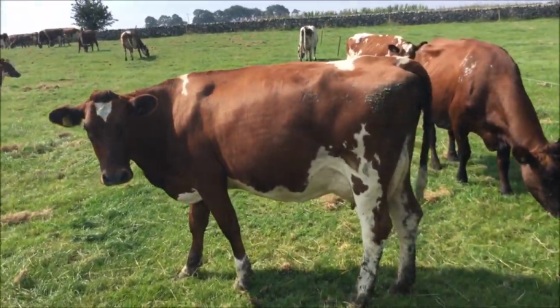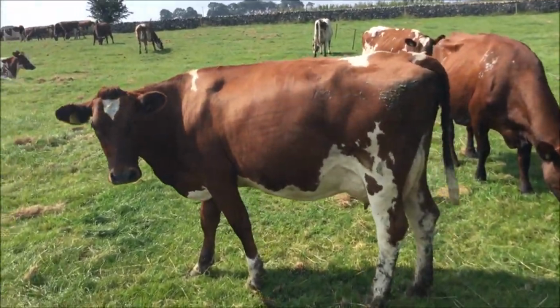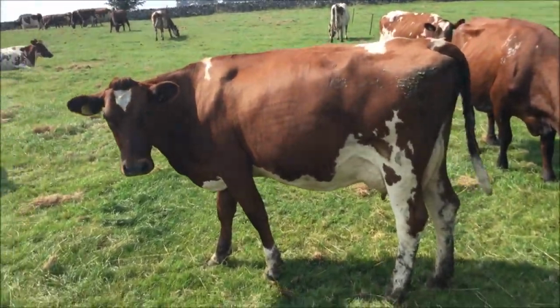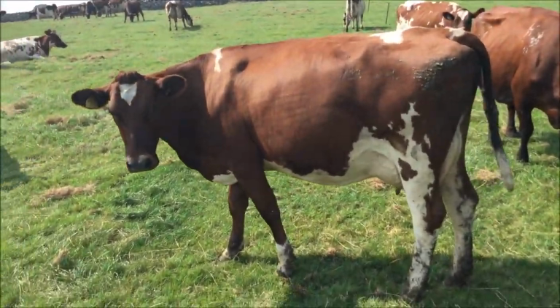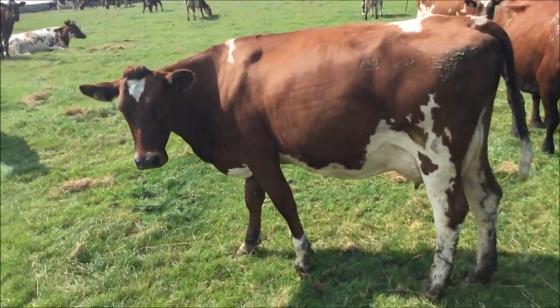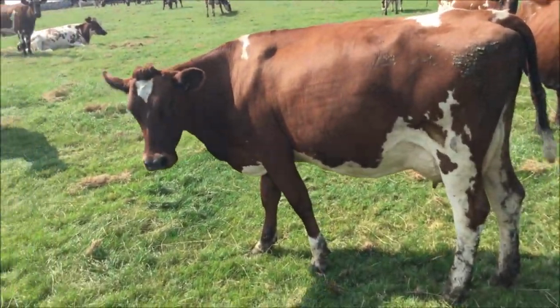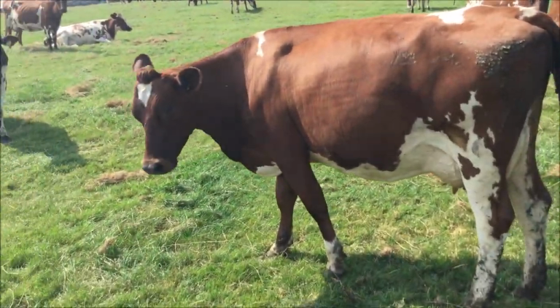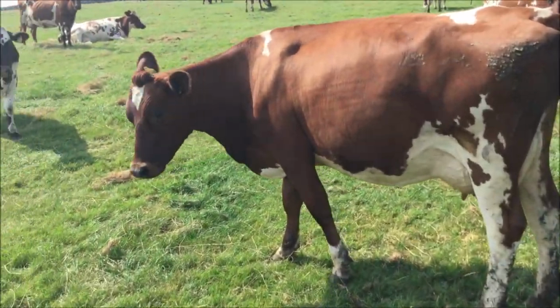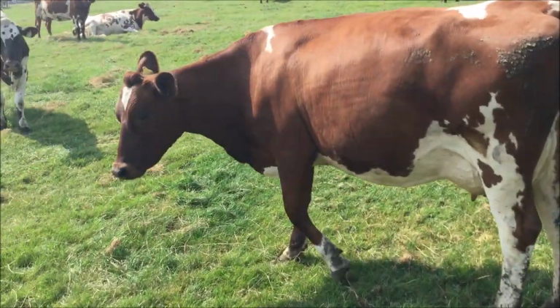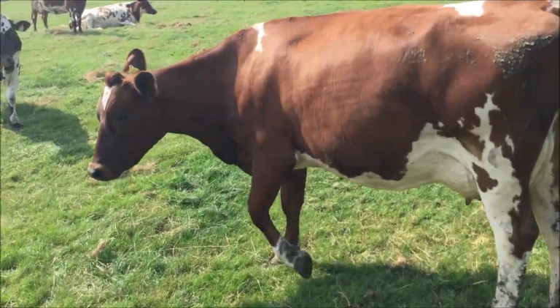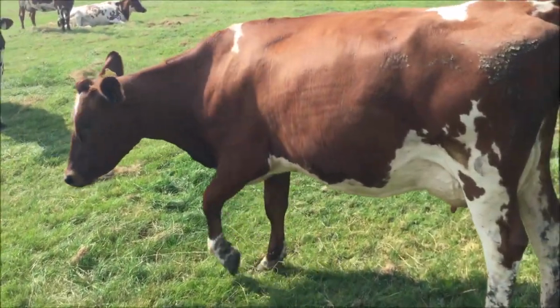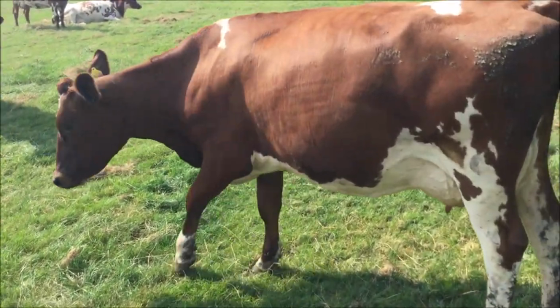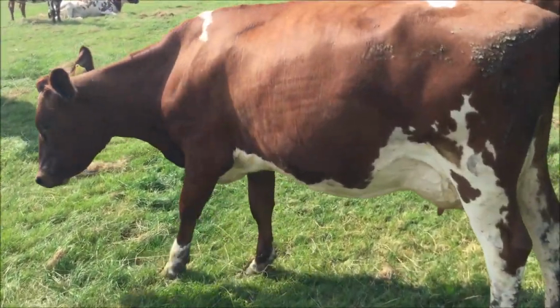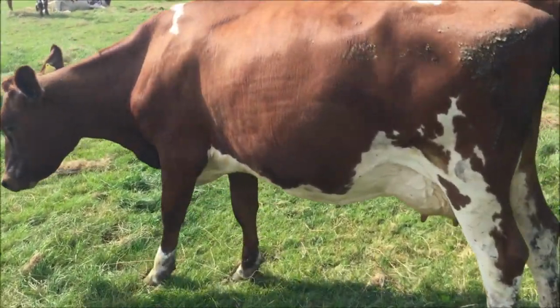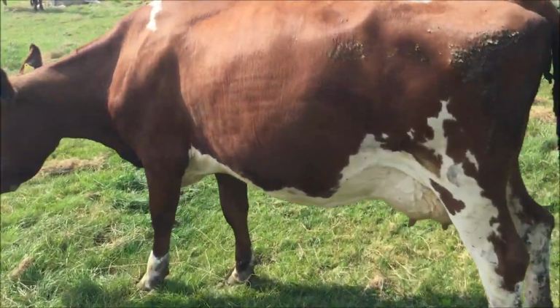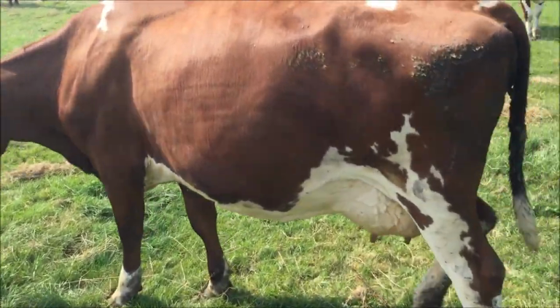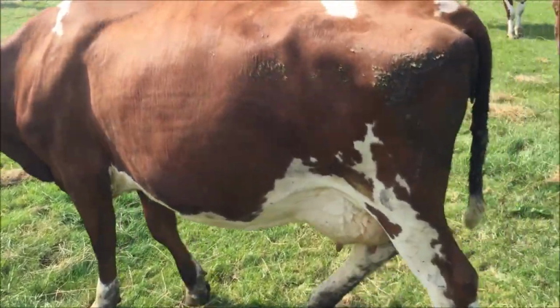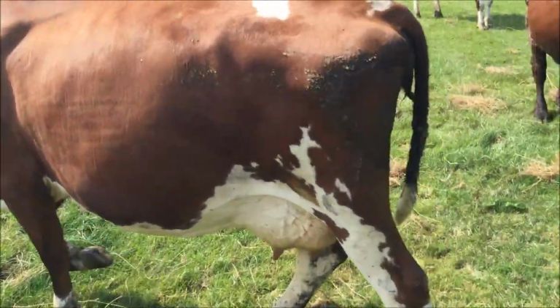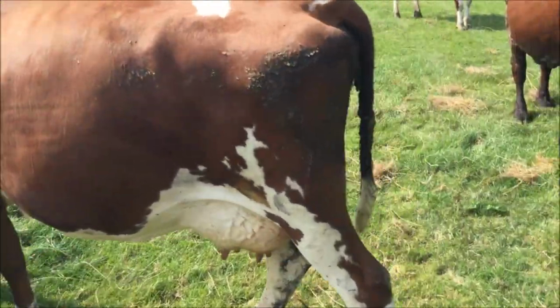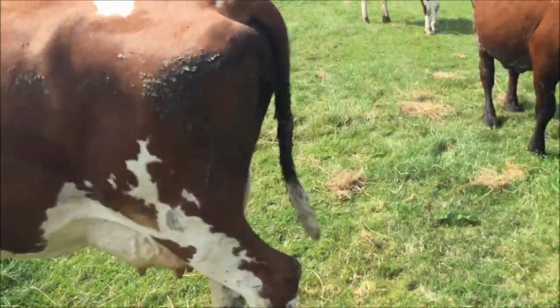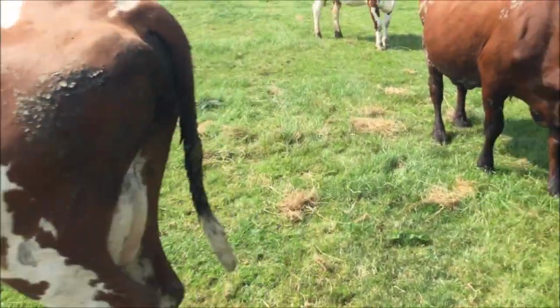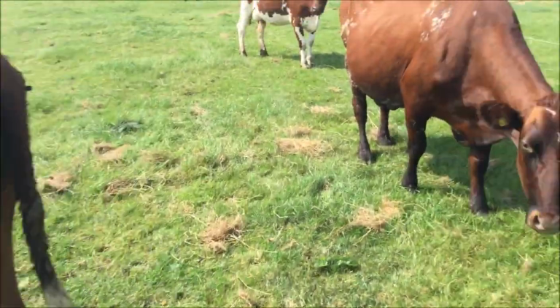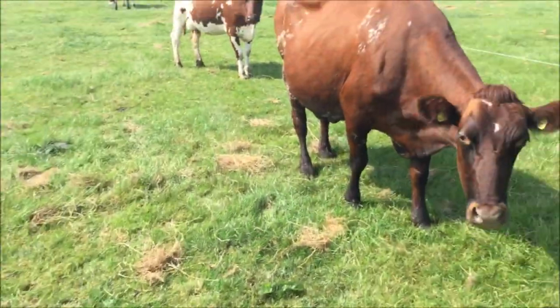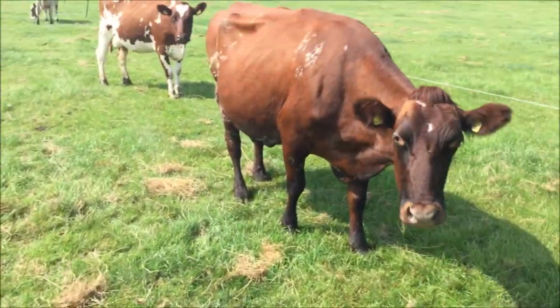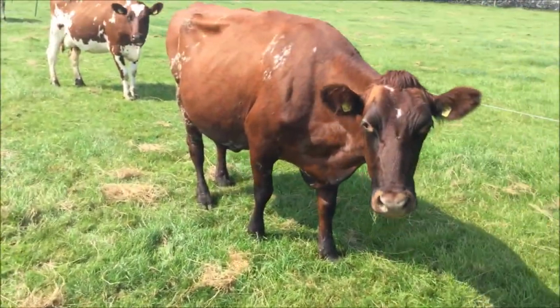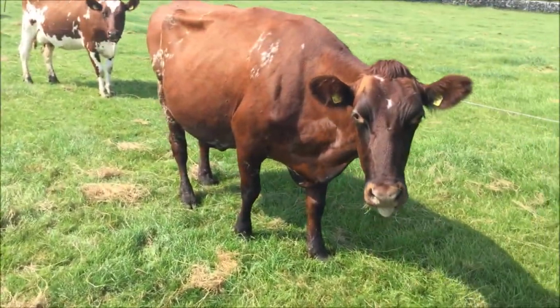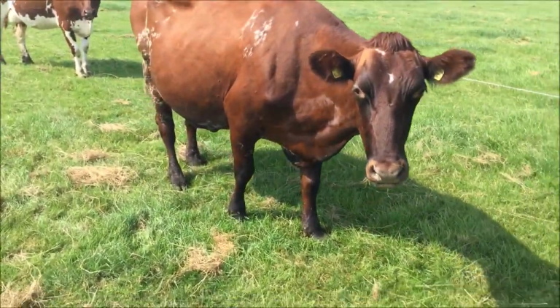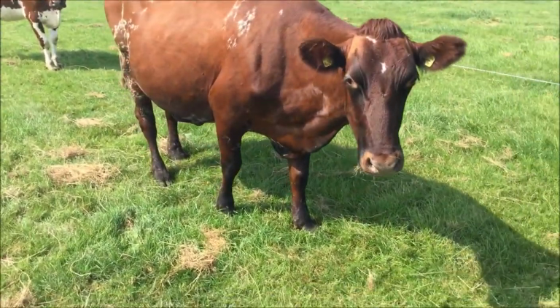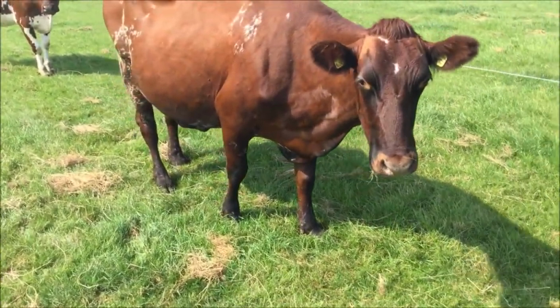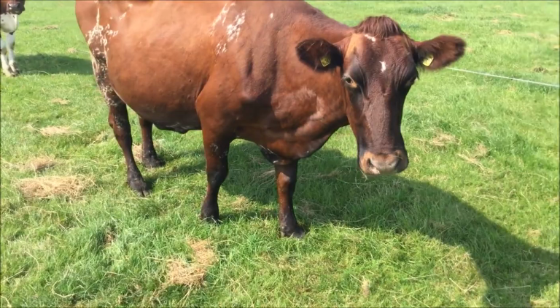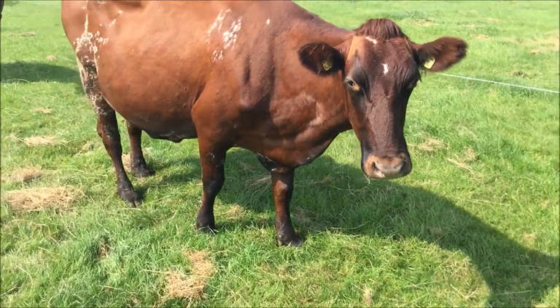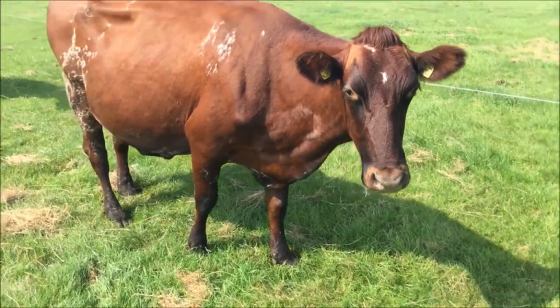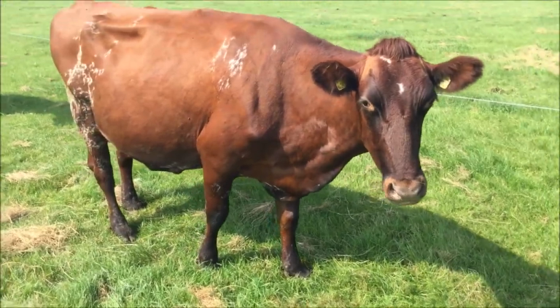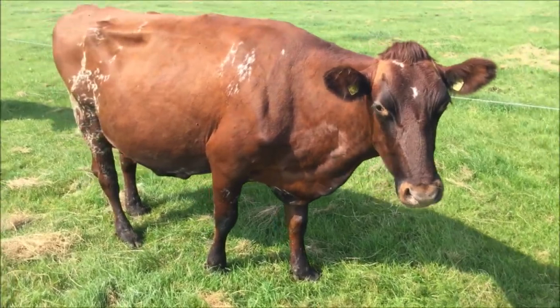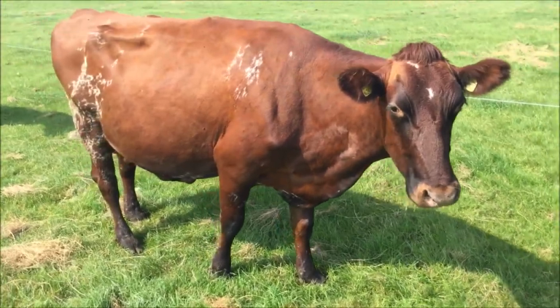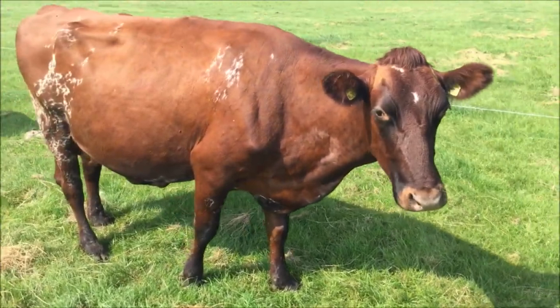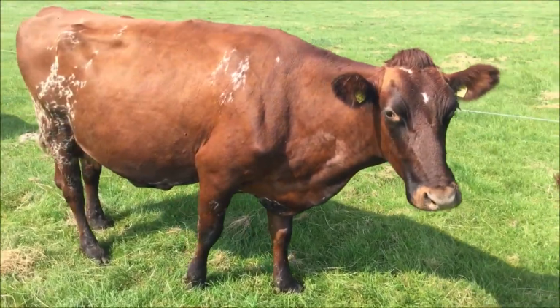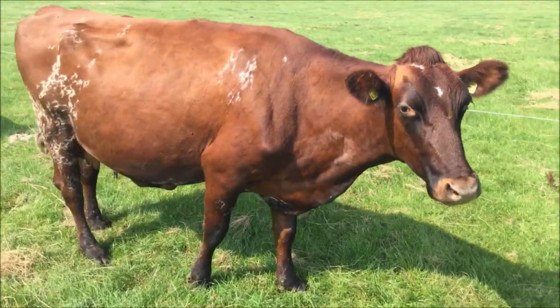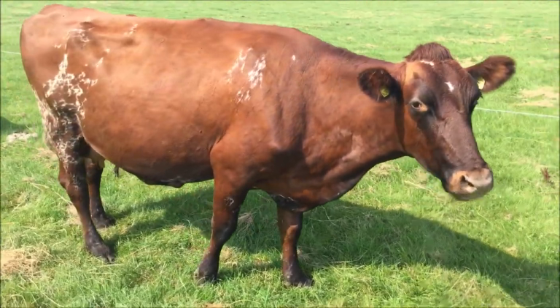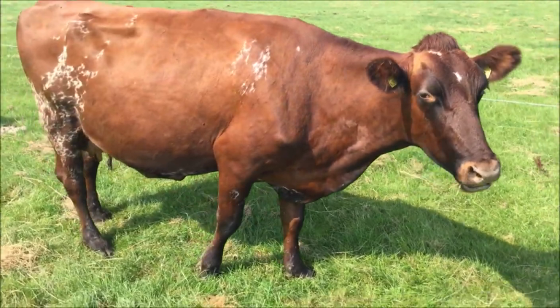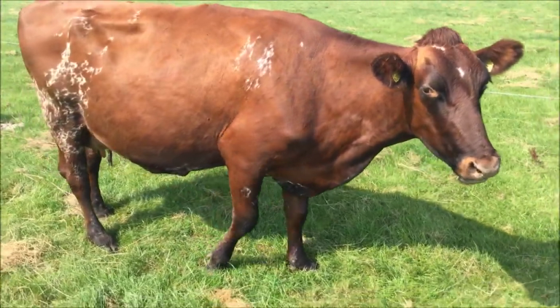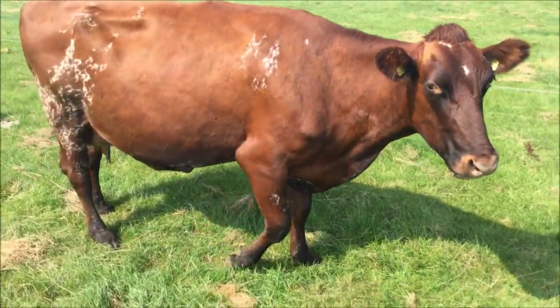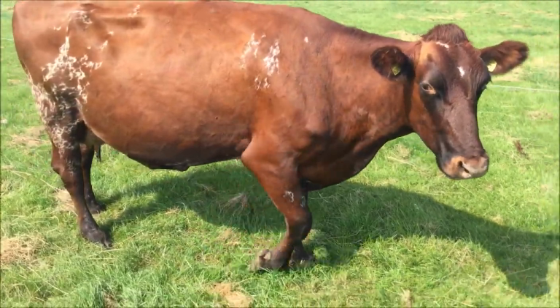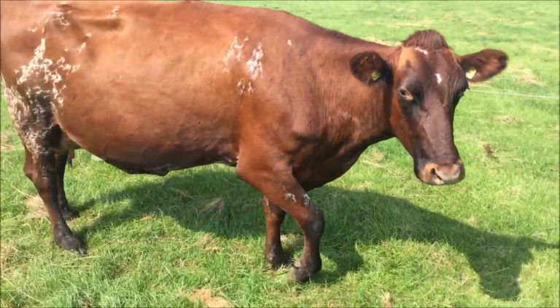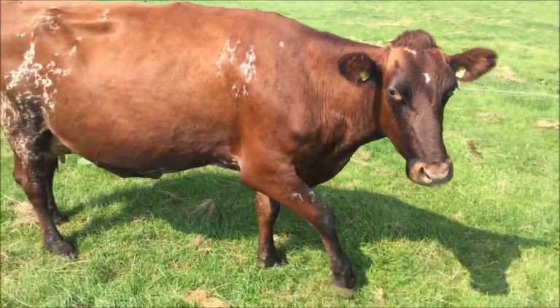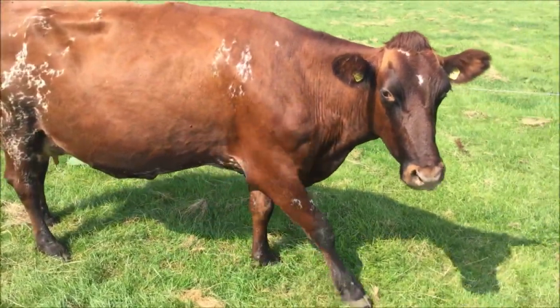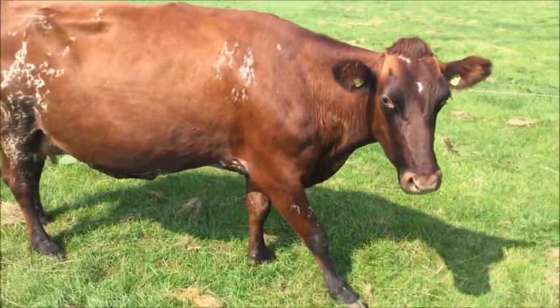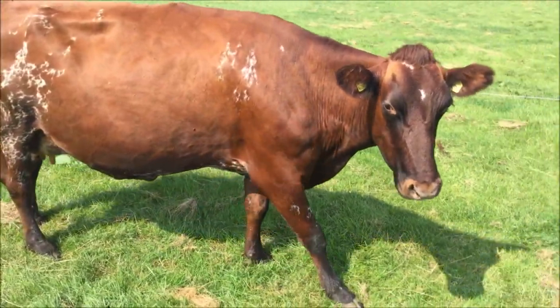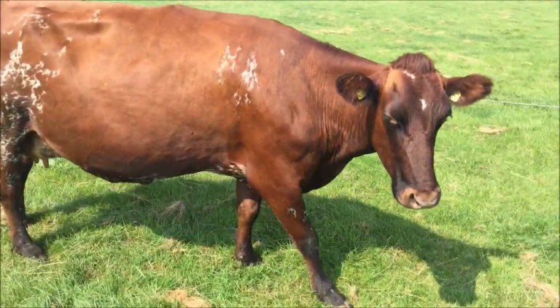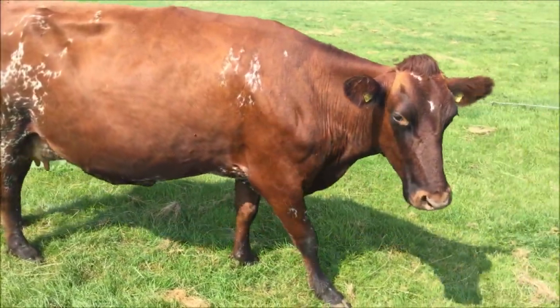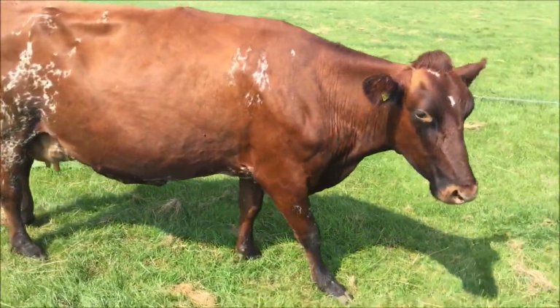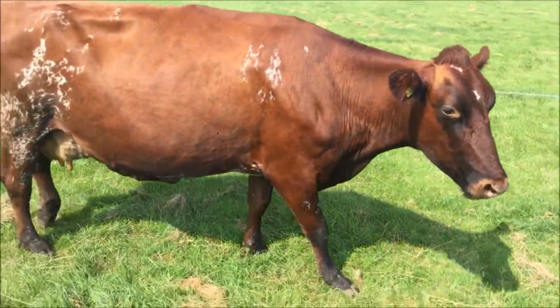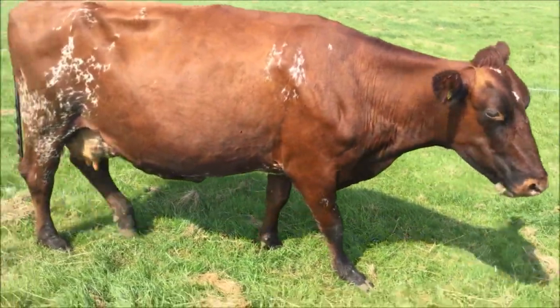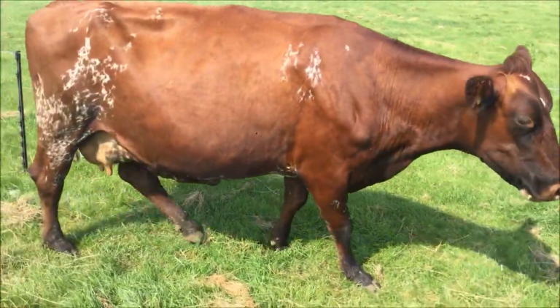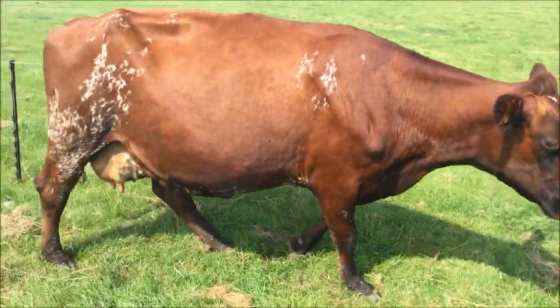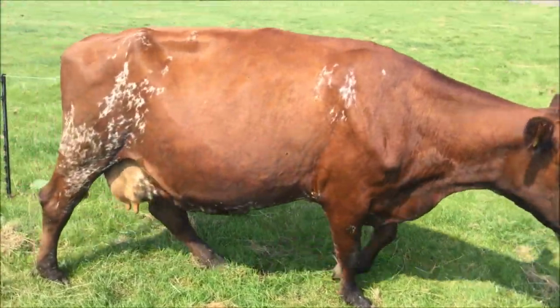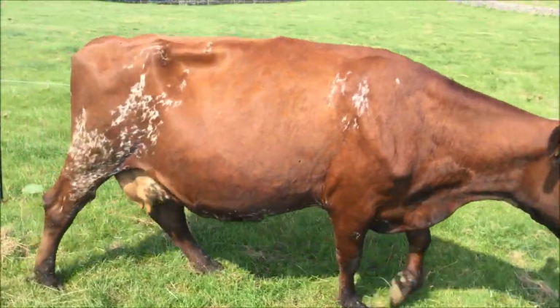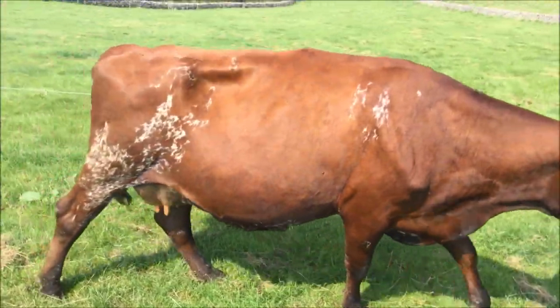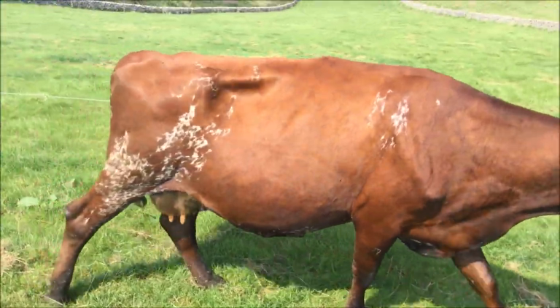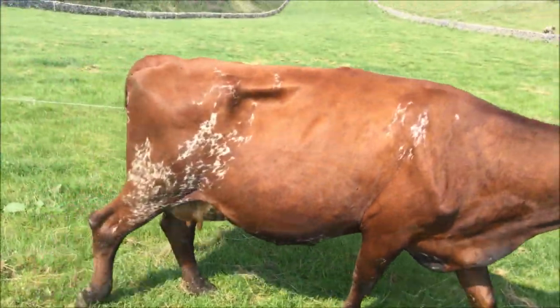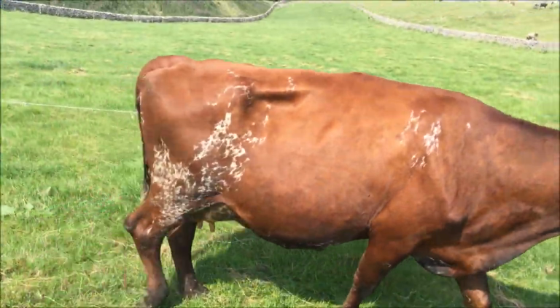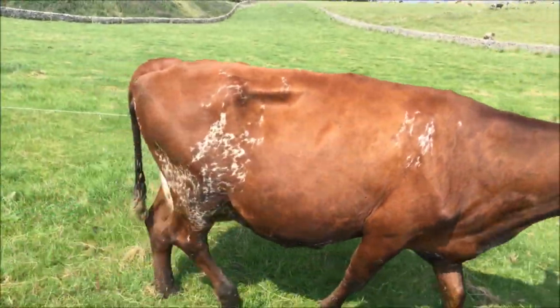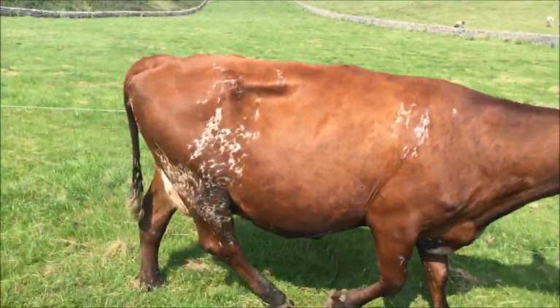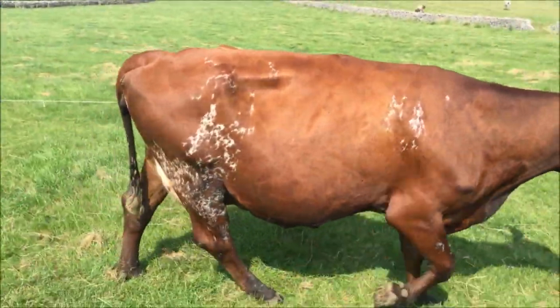Heifer carved at Christmas by Huntington Famous. Second calver by Whitecroft Furtado.